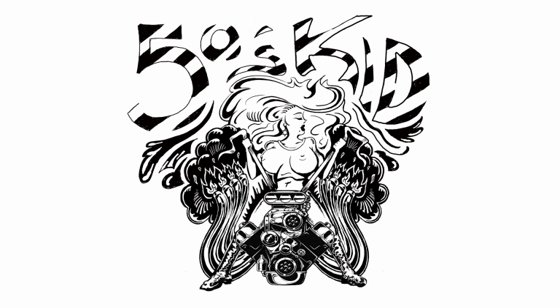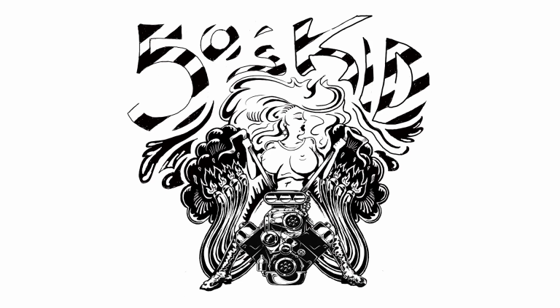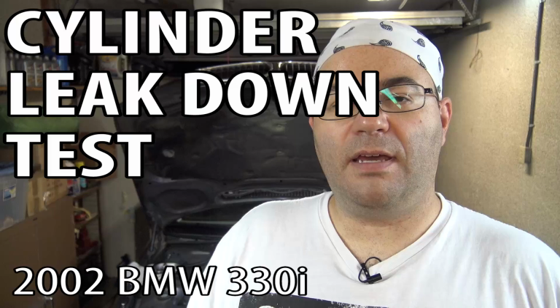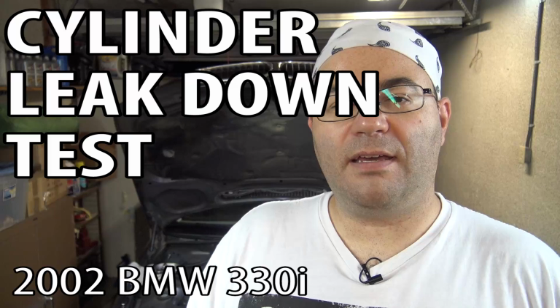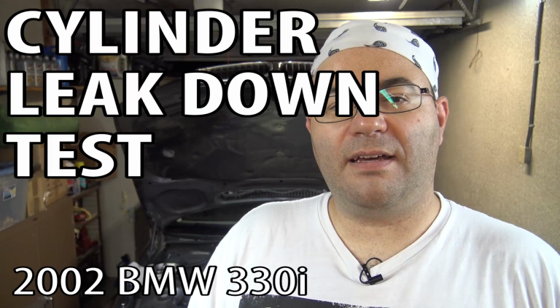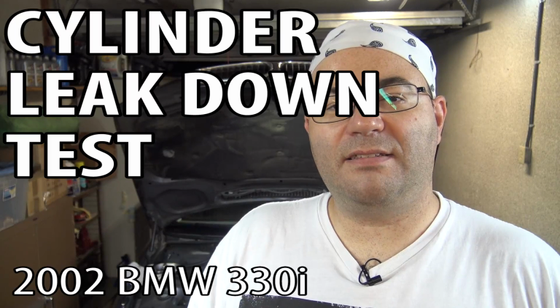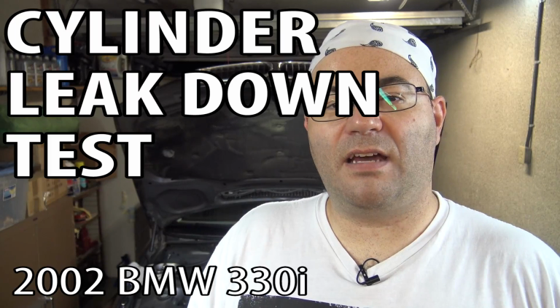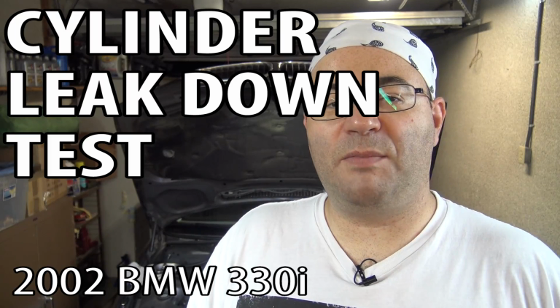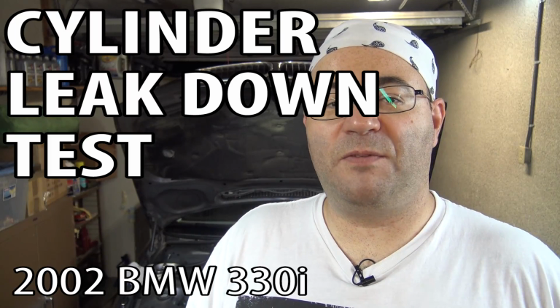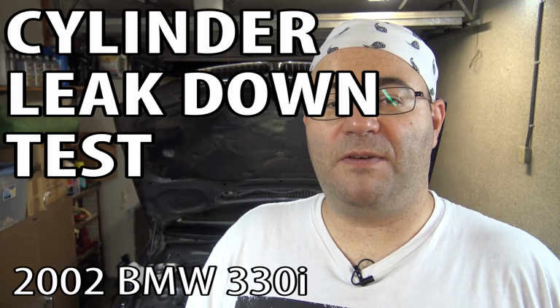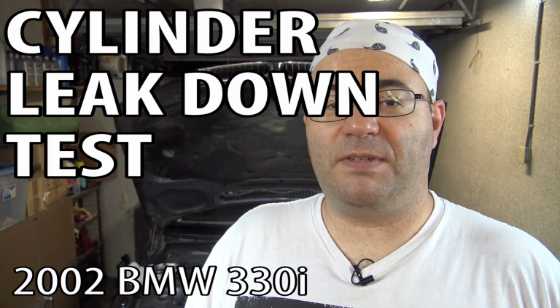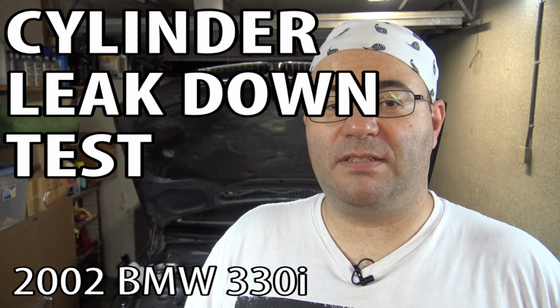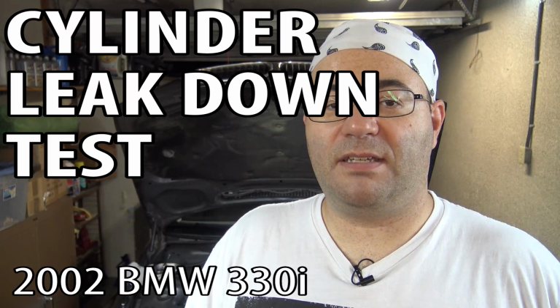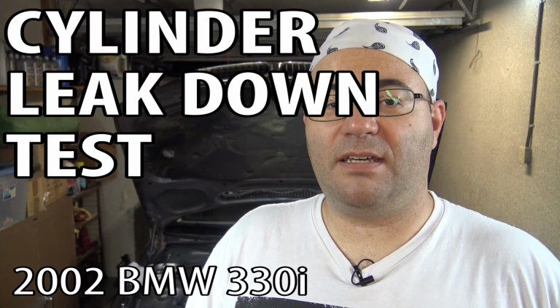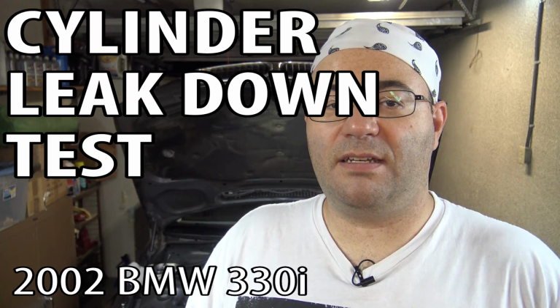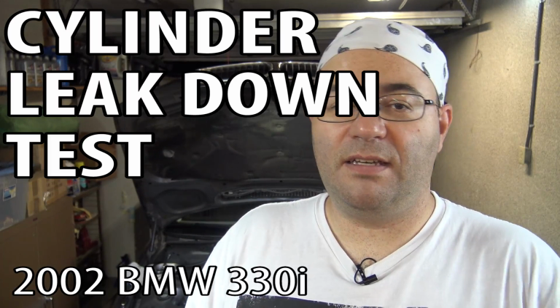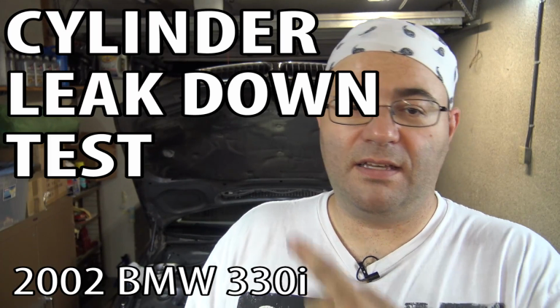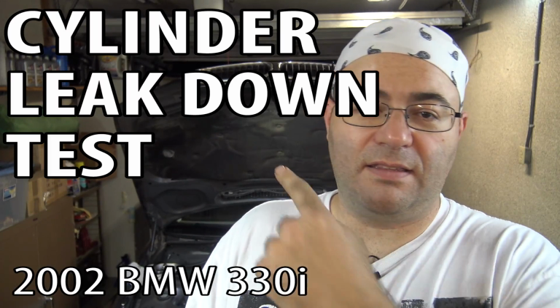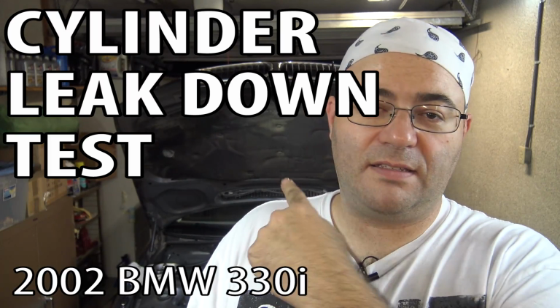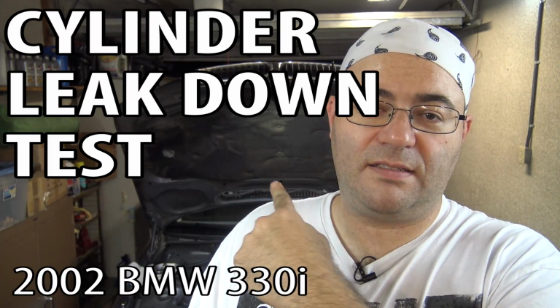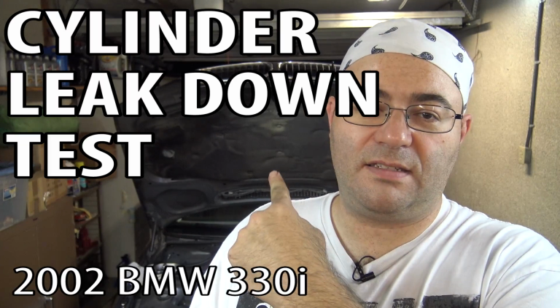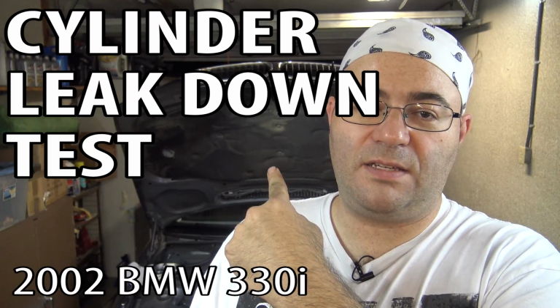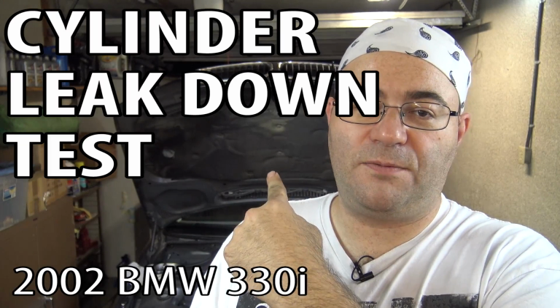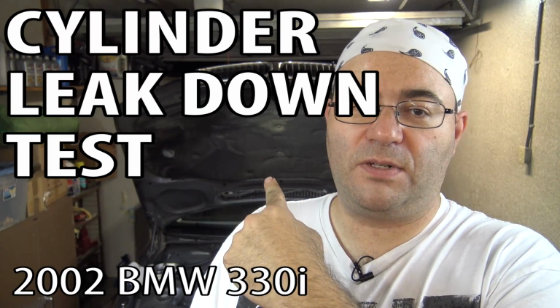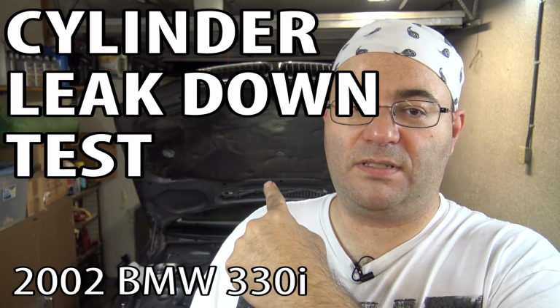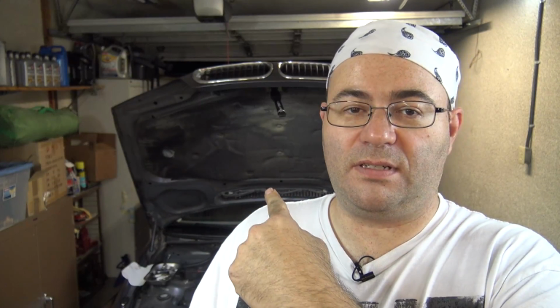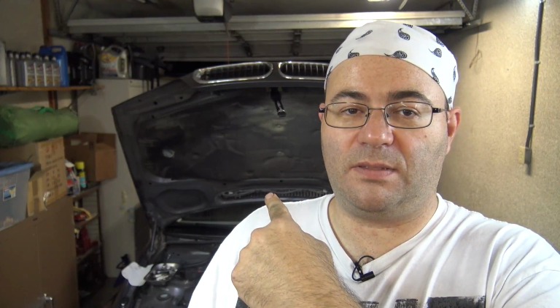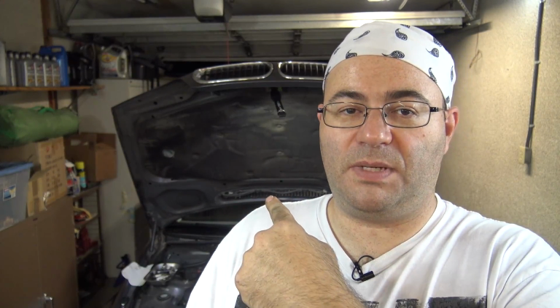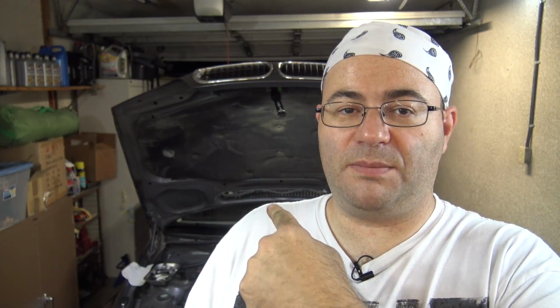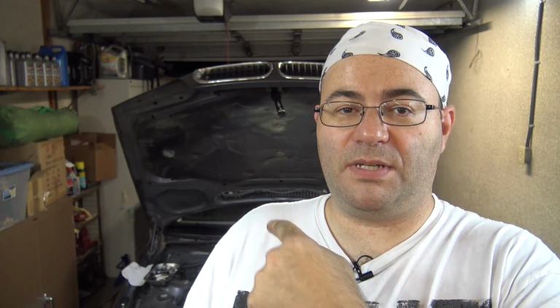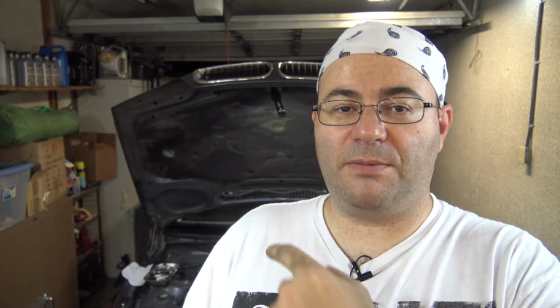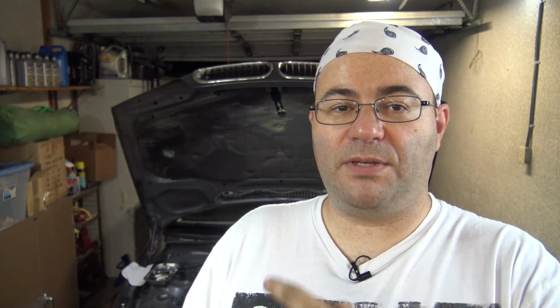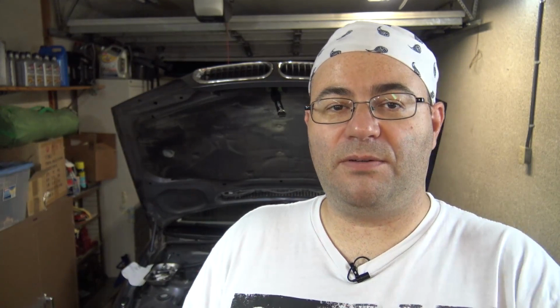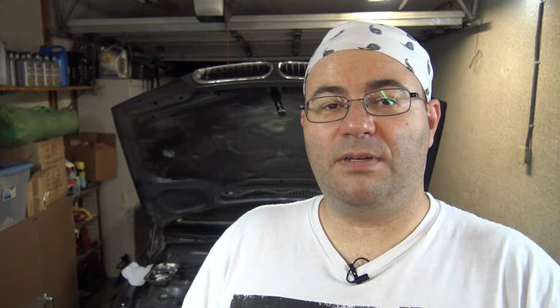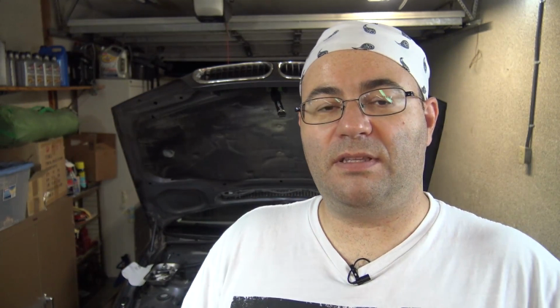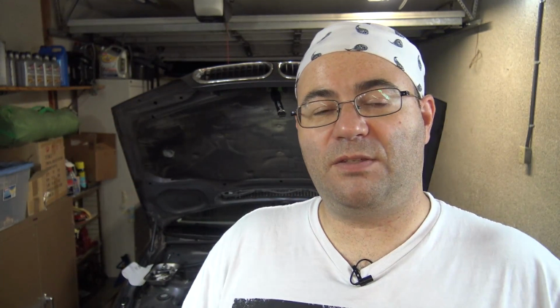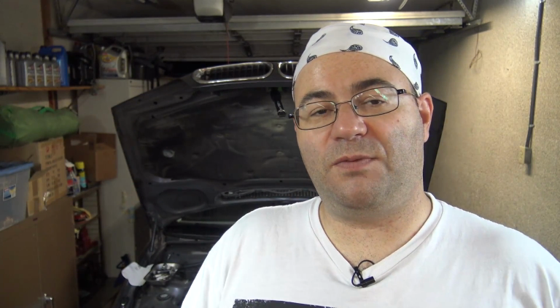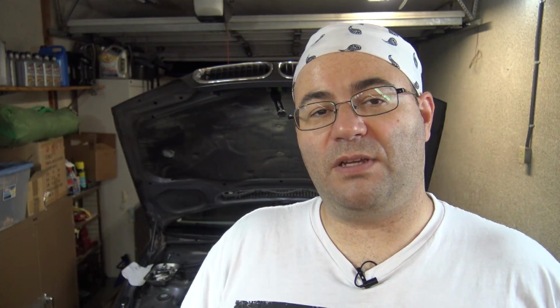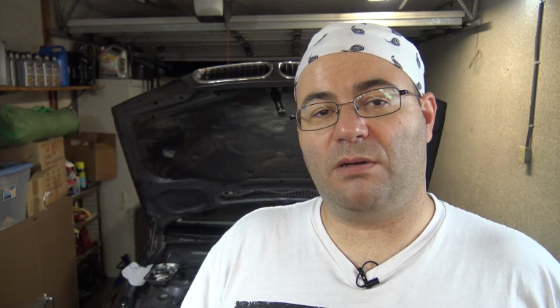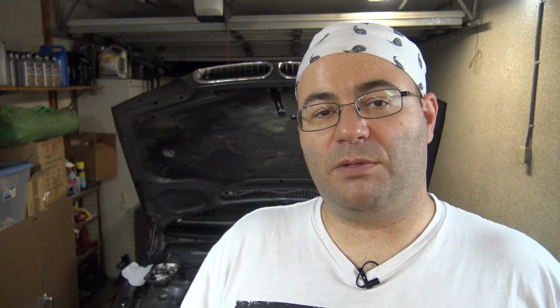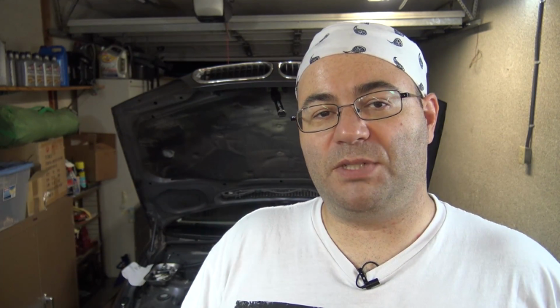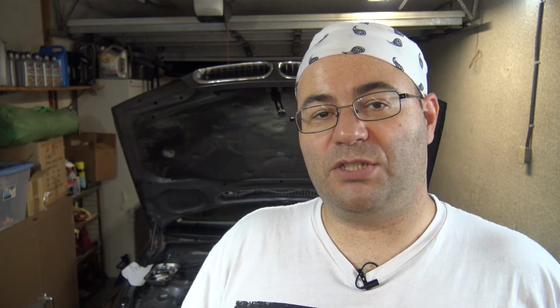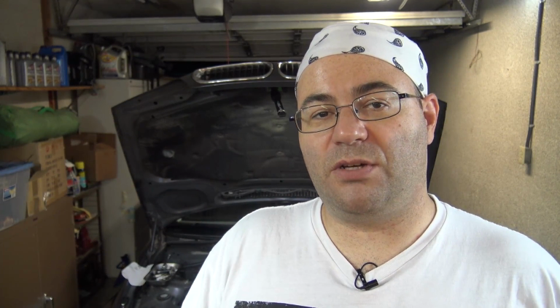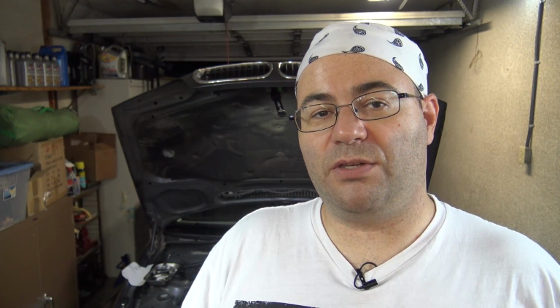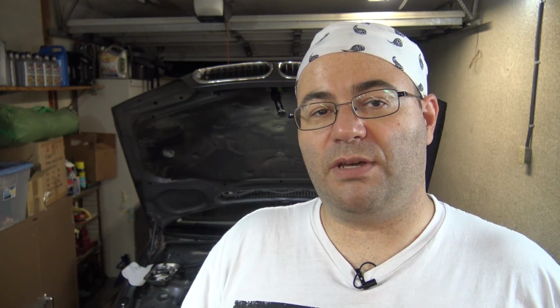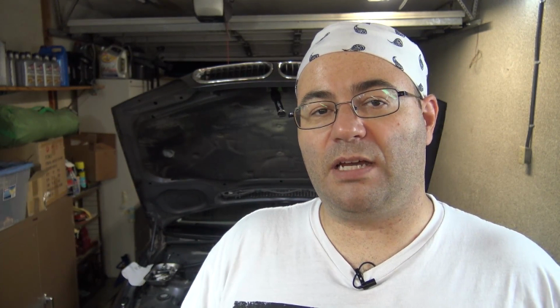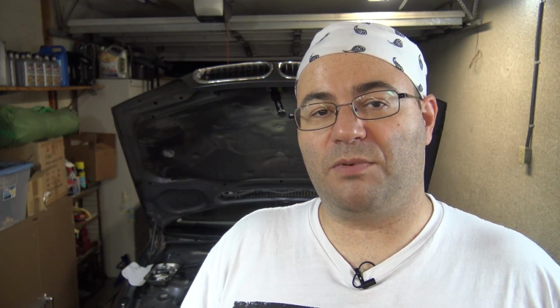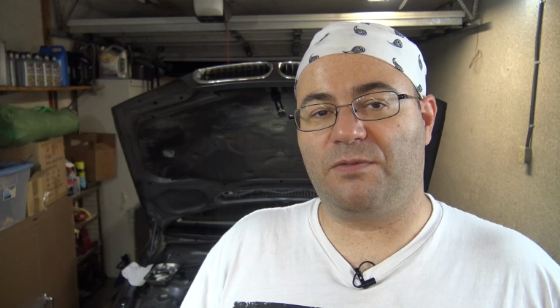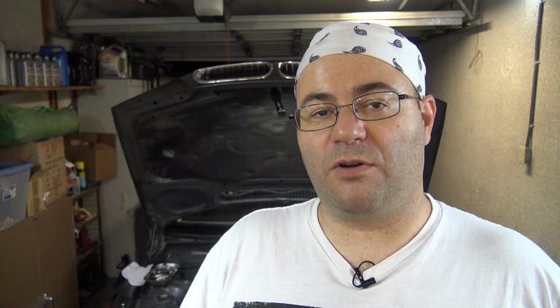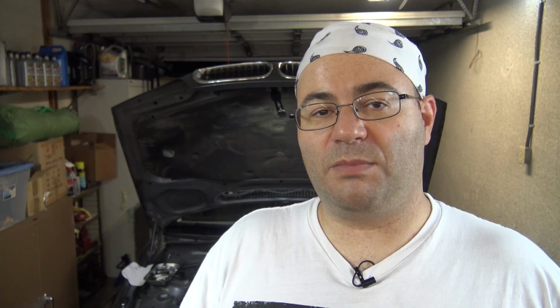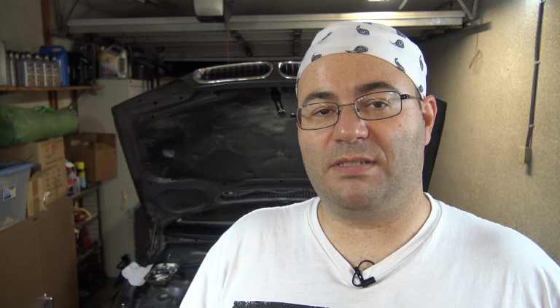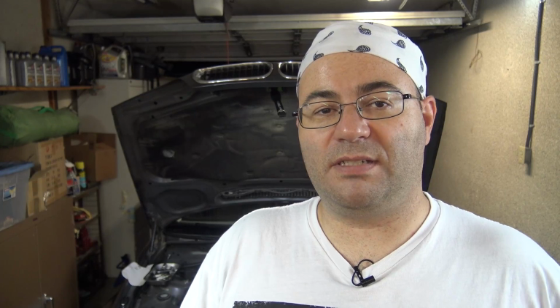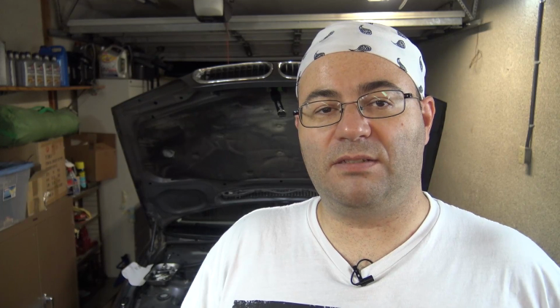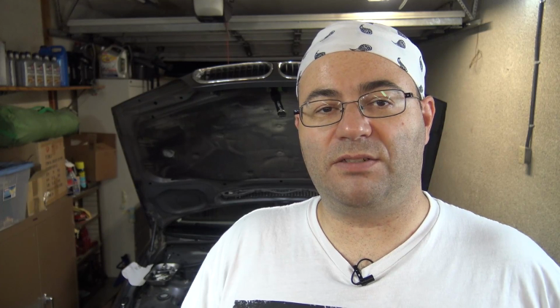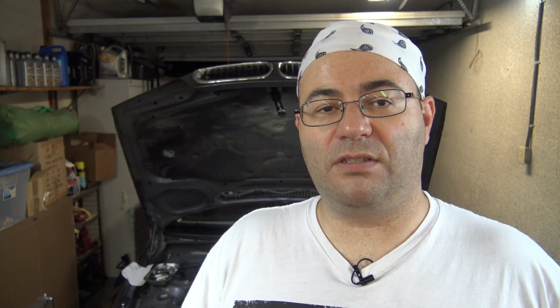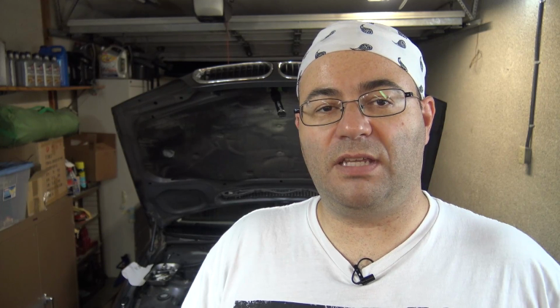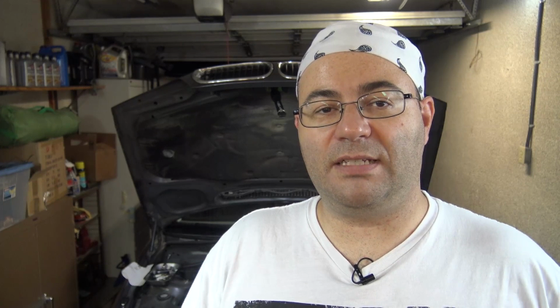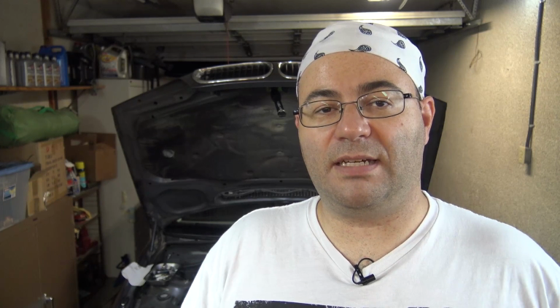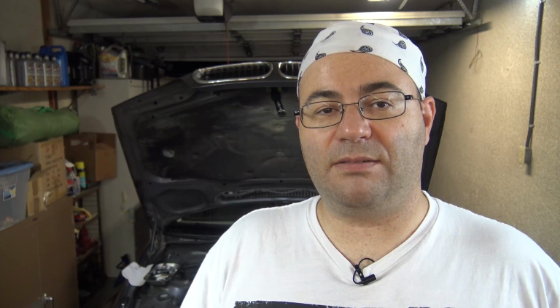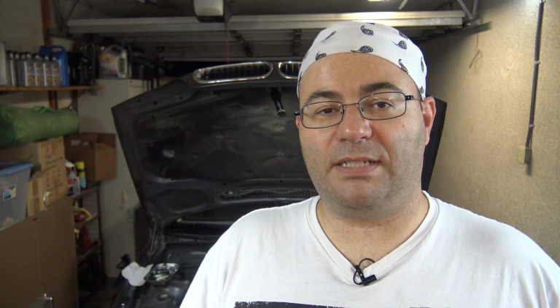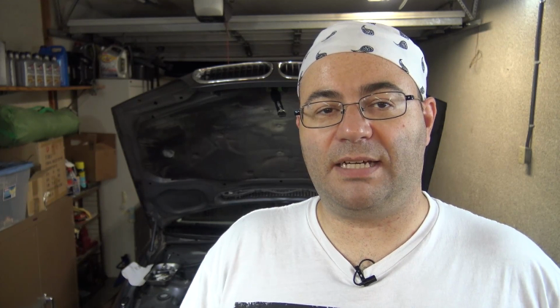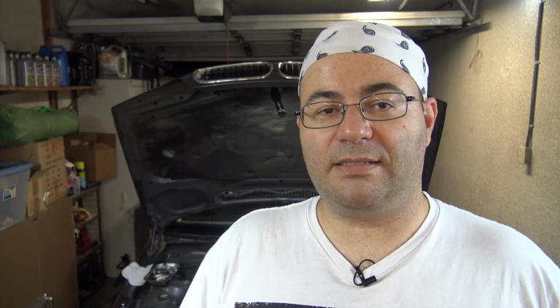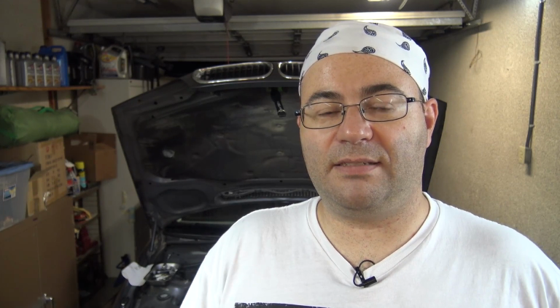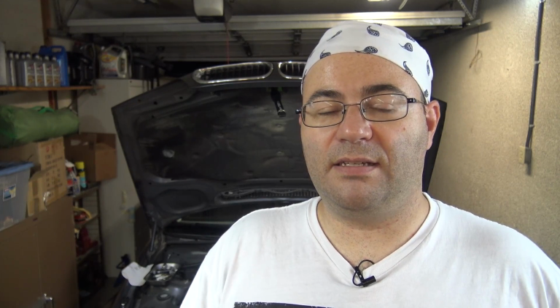Hey guys, I'm the 50s kid. This is an E46 BMW. In this video I'm going to be showing you how to perform a cylinder leak down test.